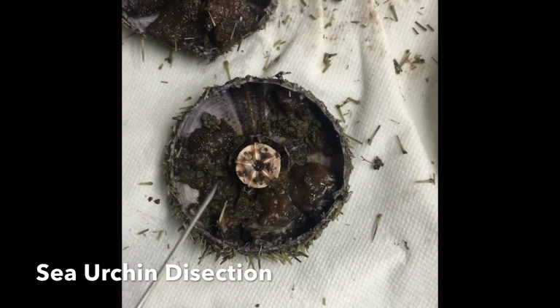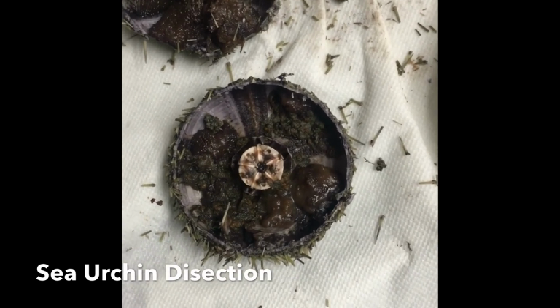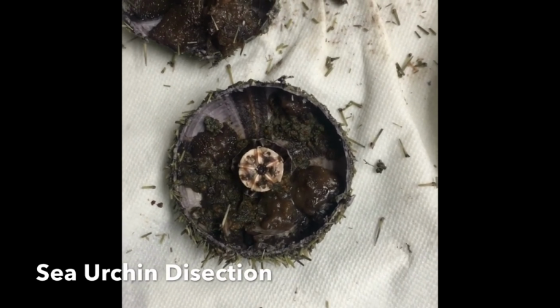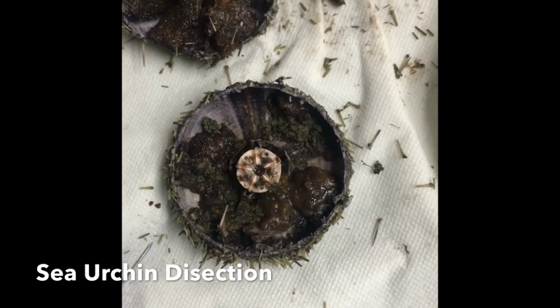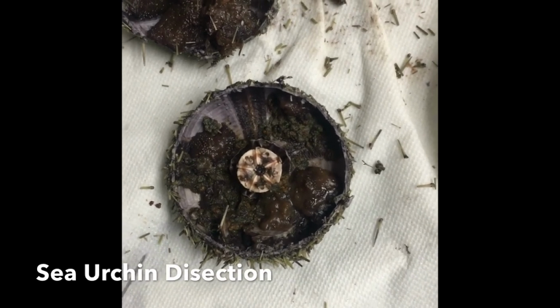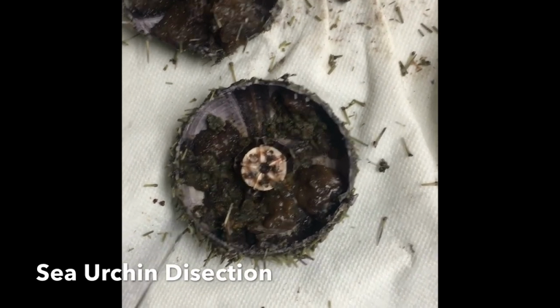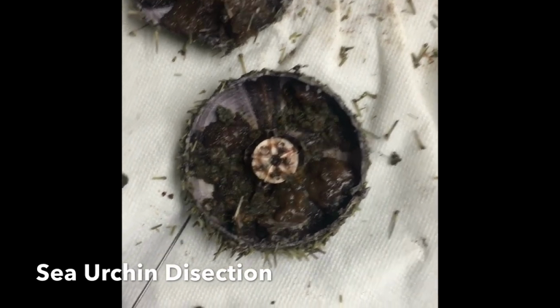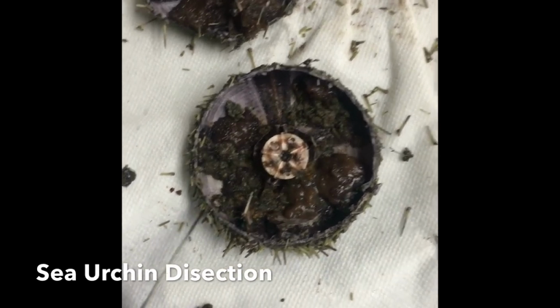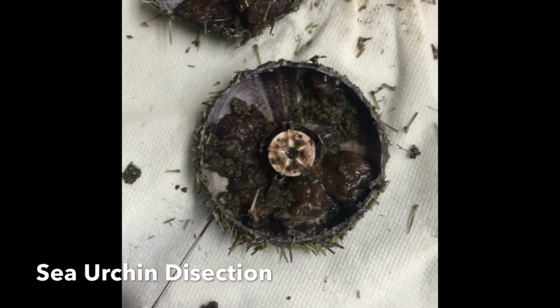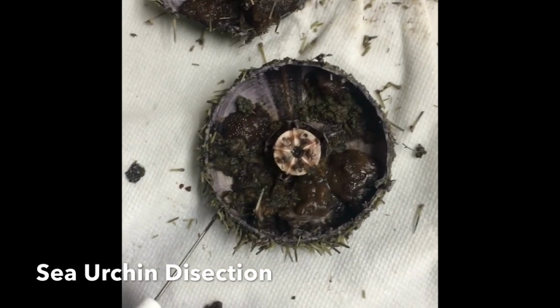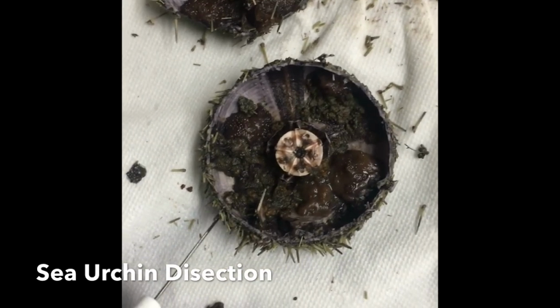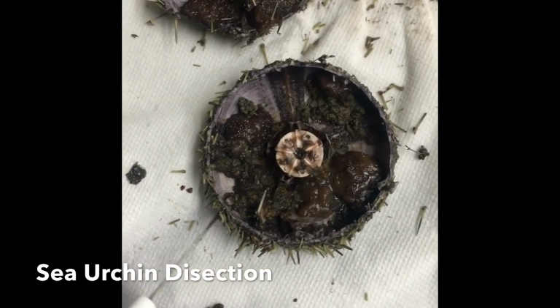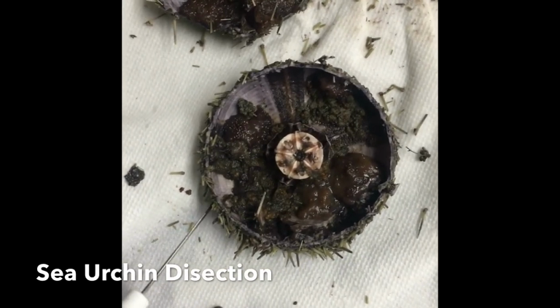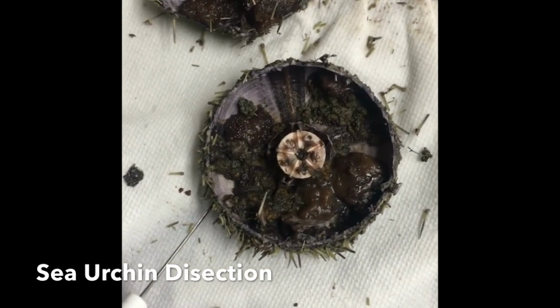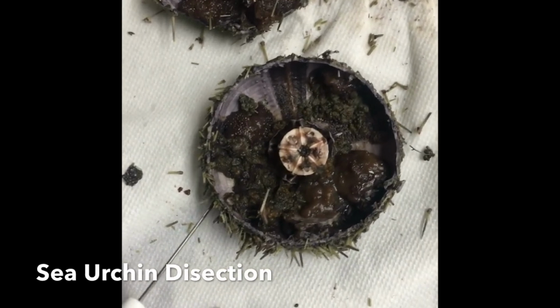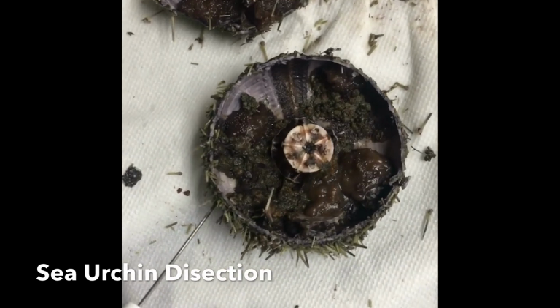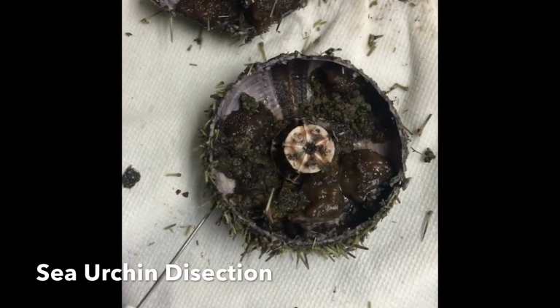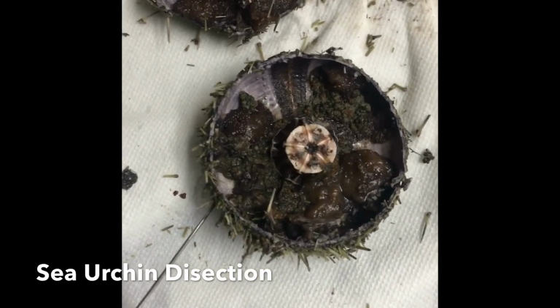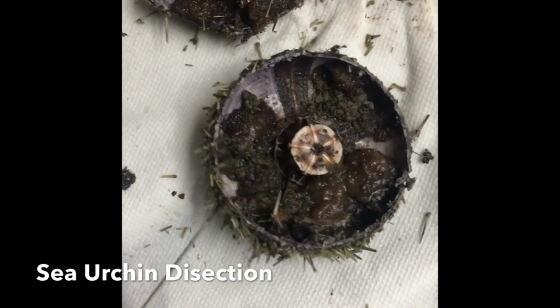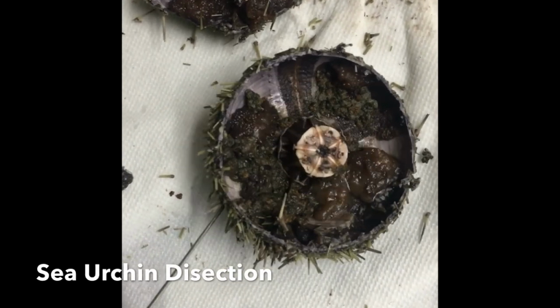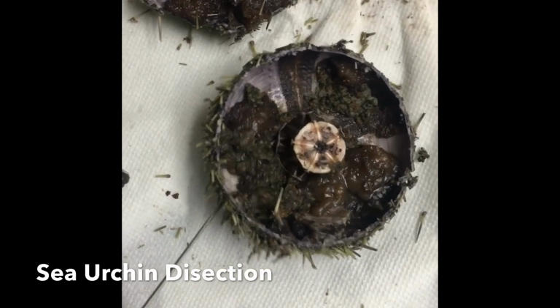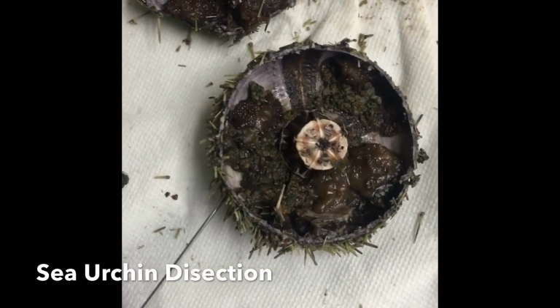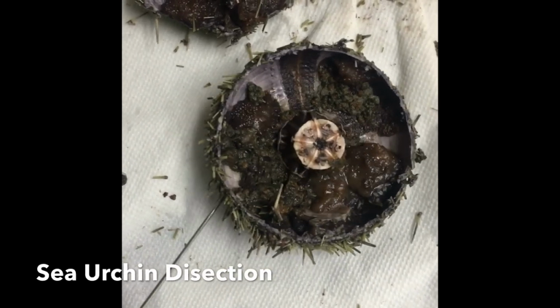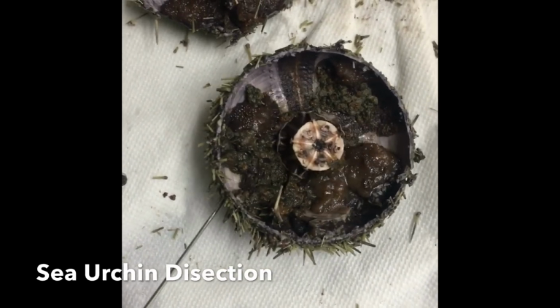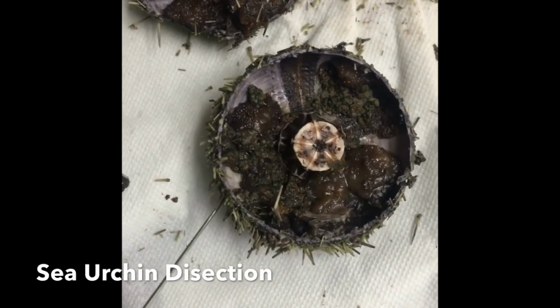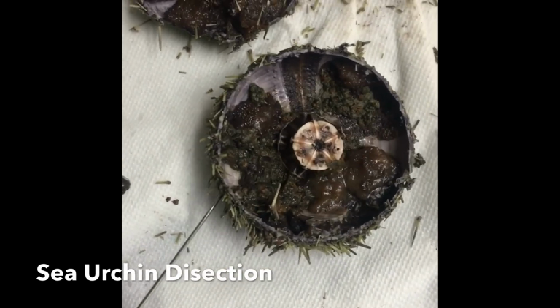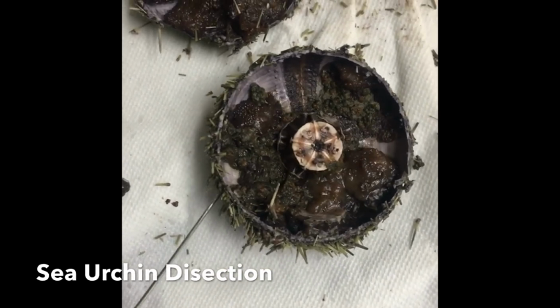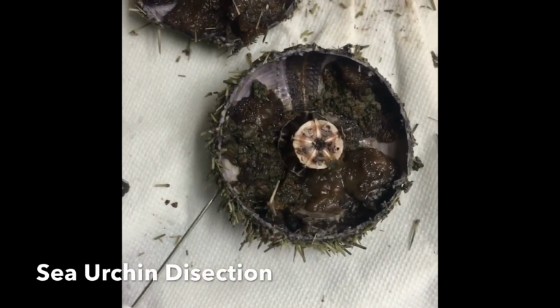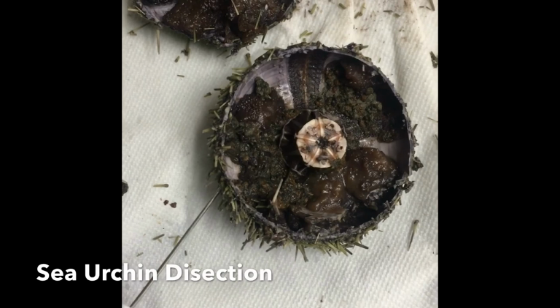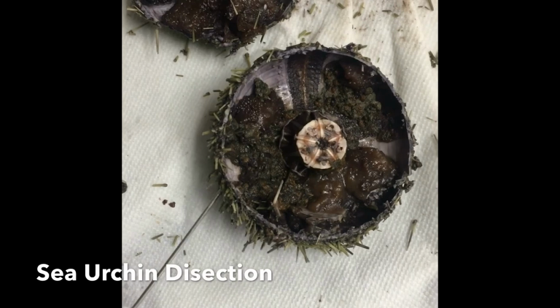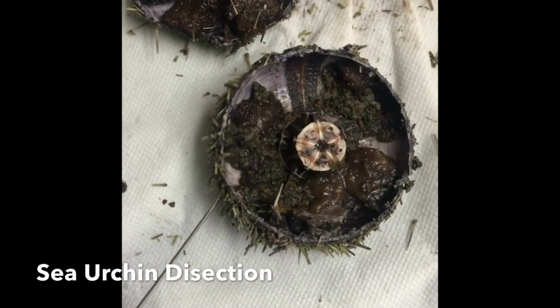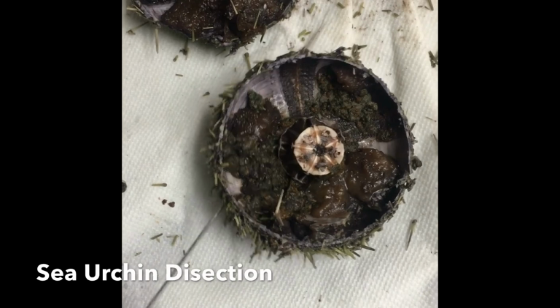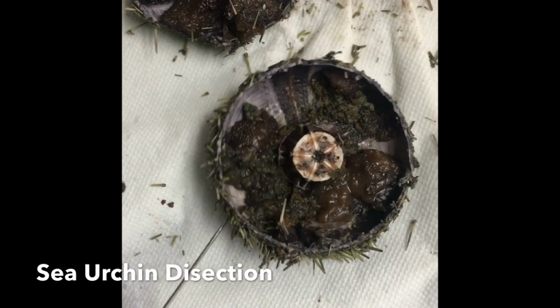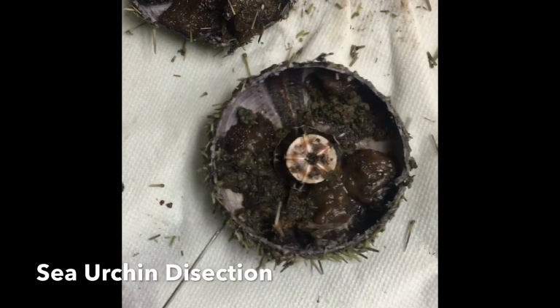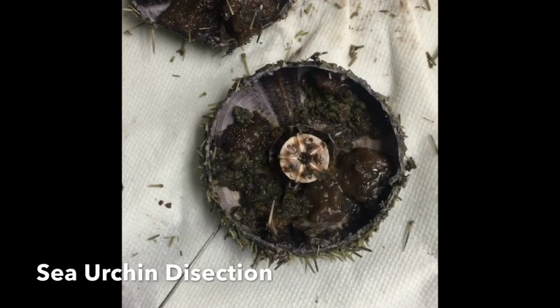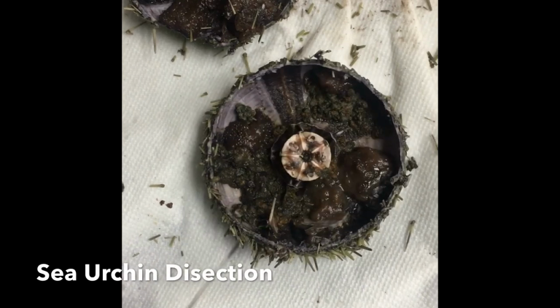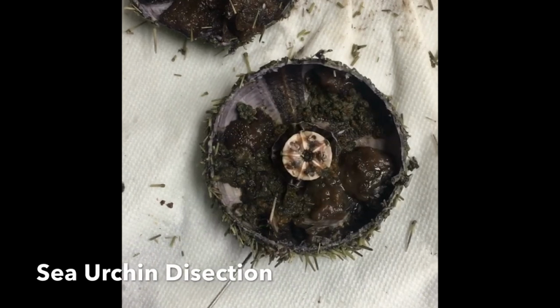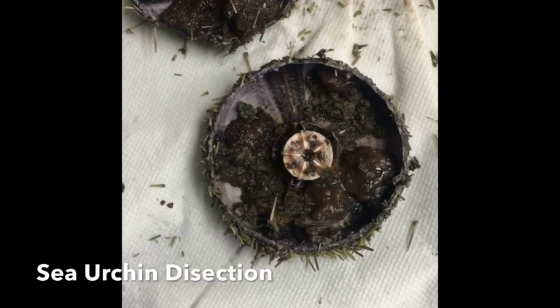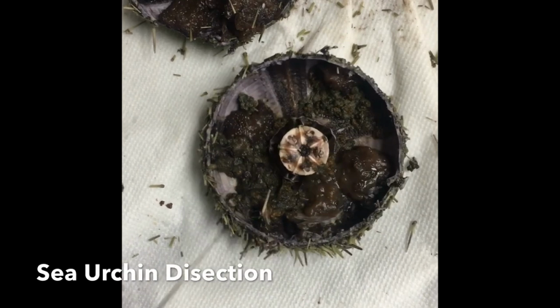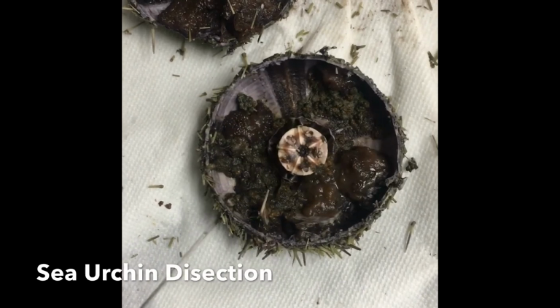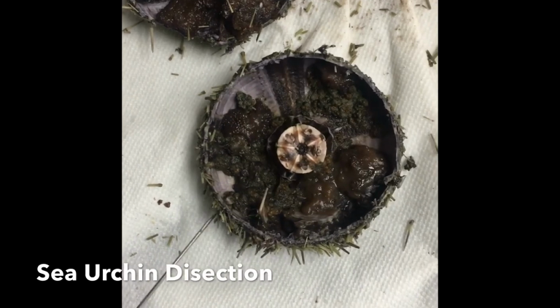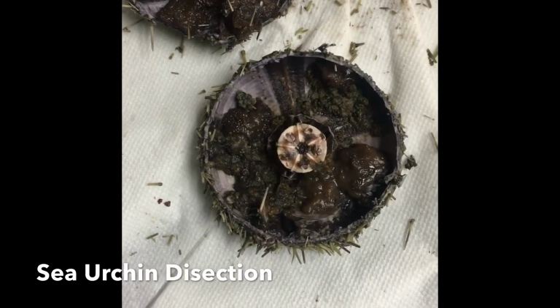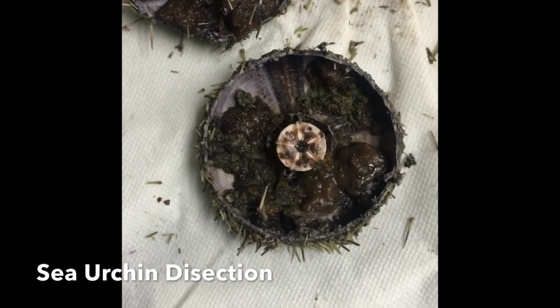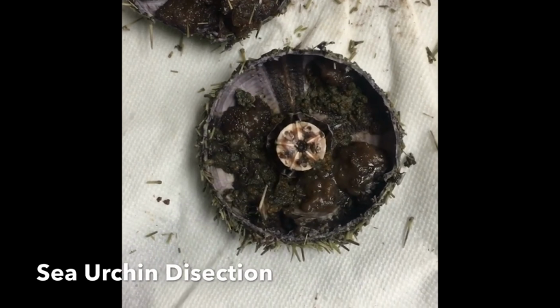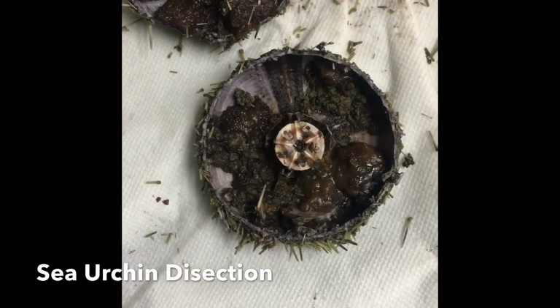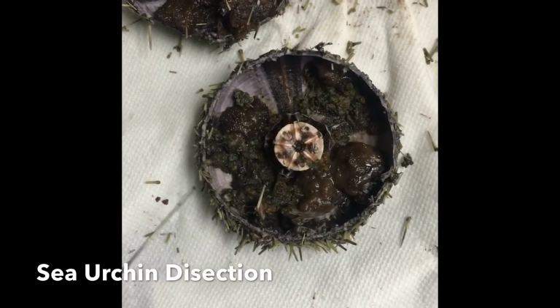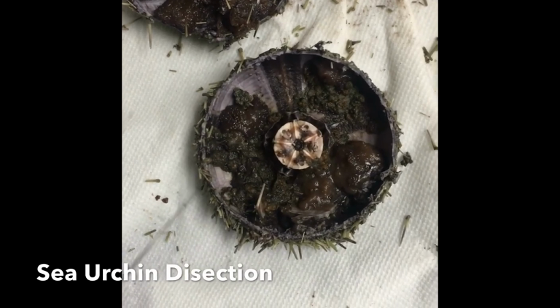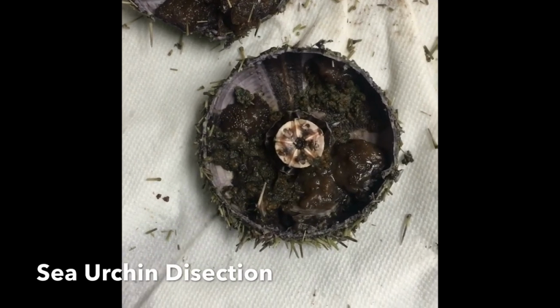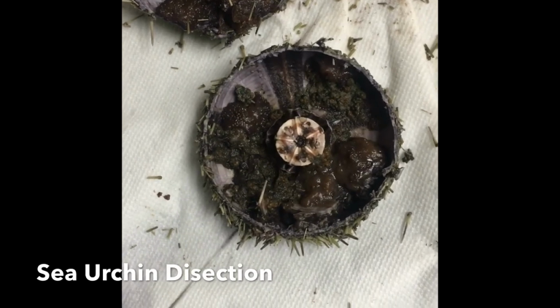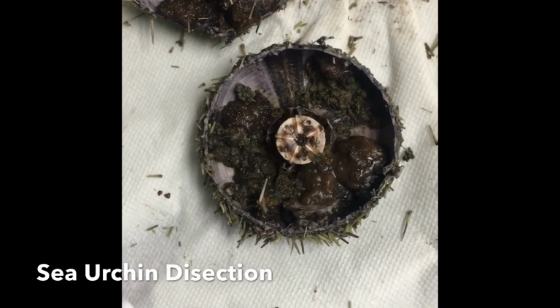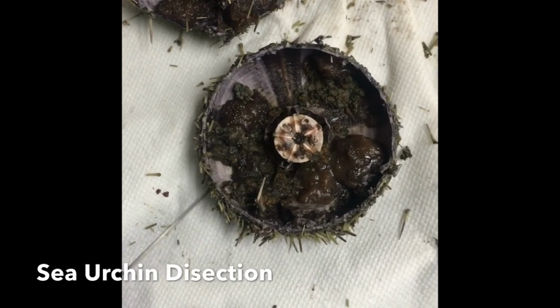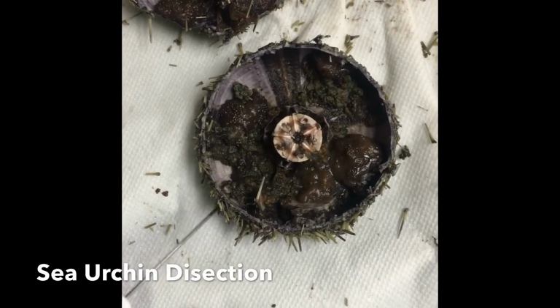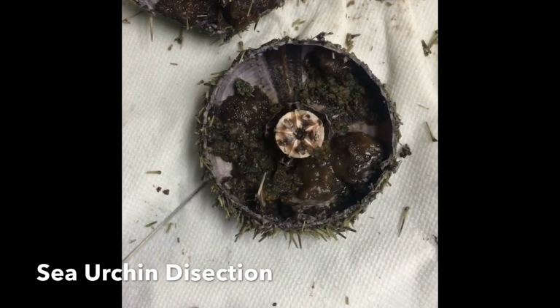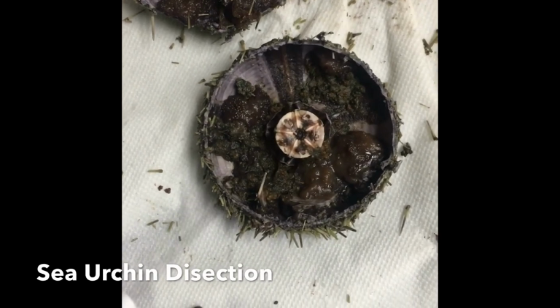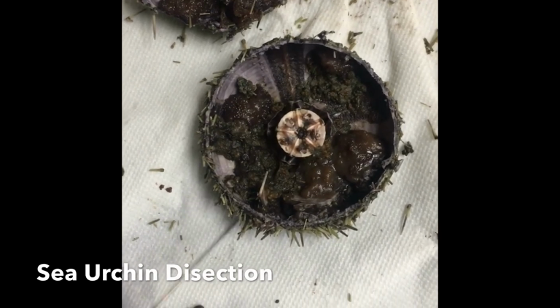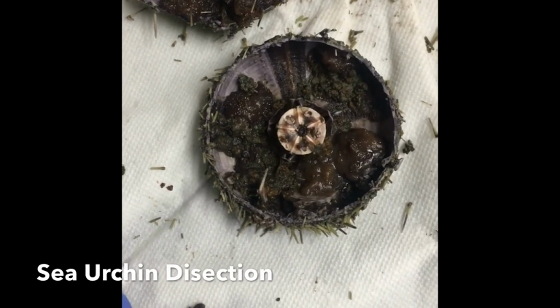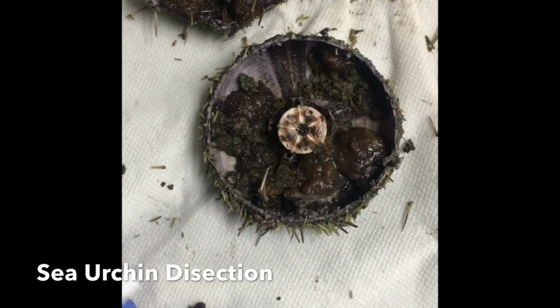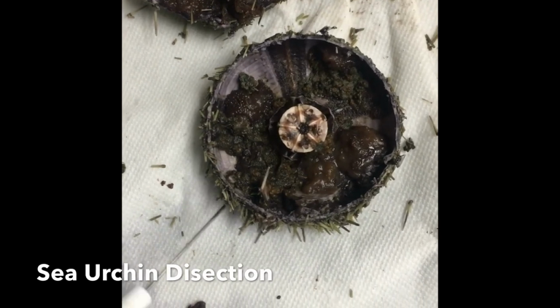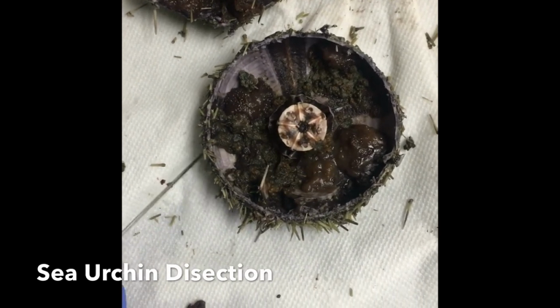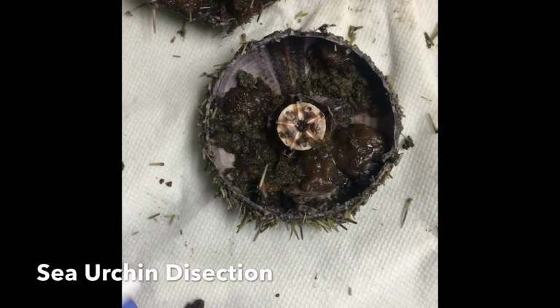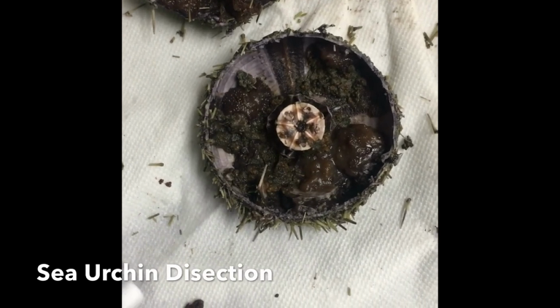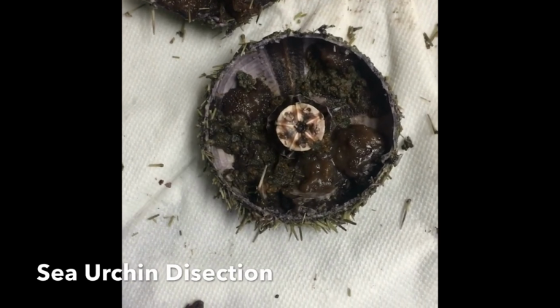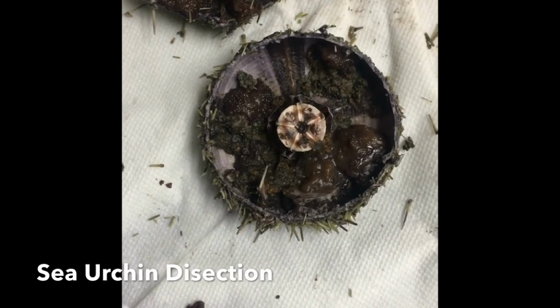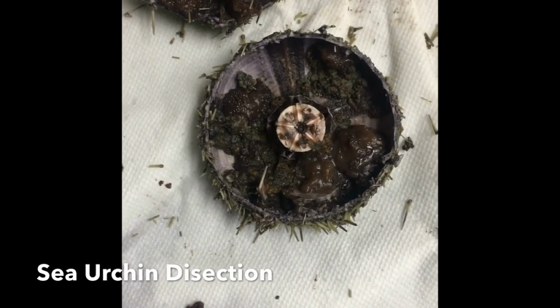Over here are the spines. They're used for defense as well as movement.